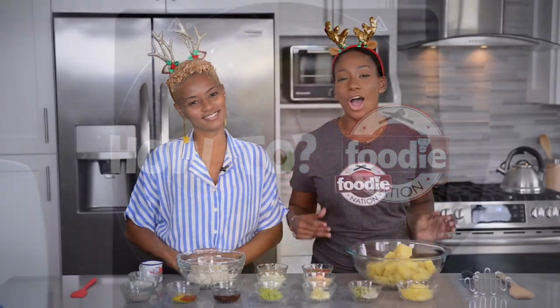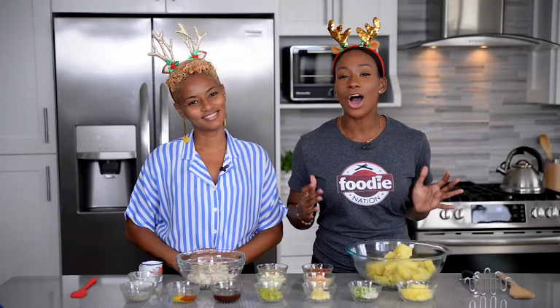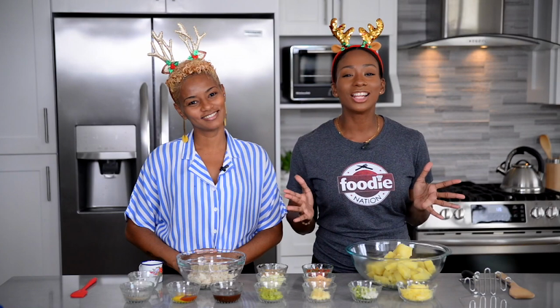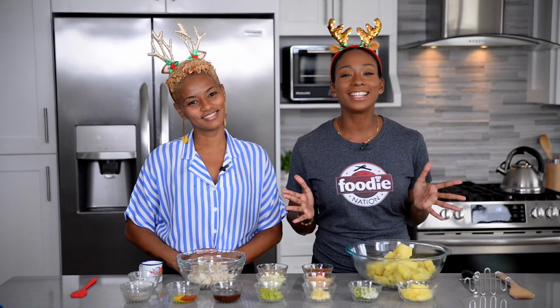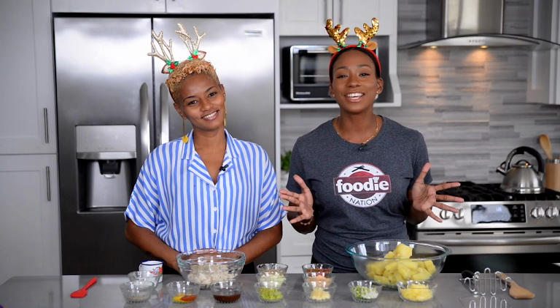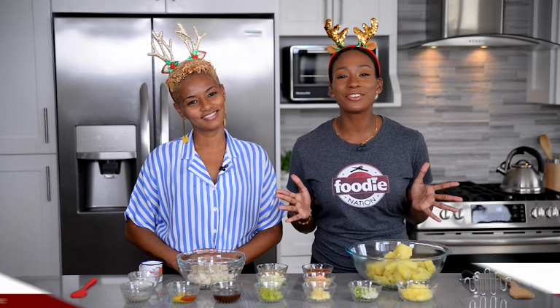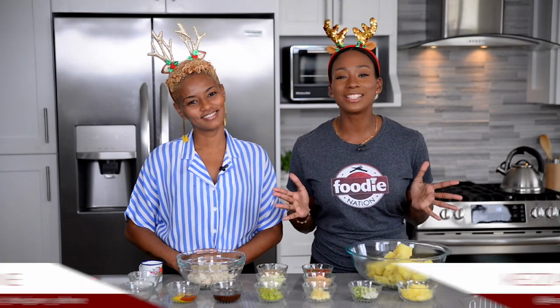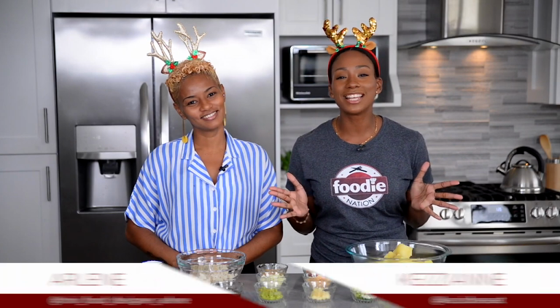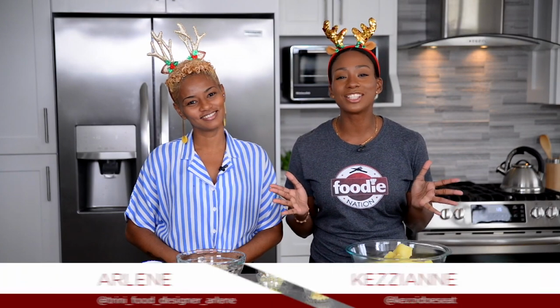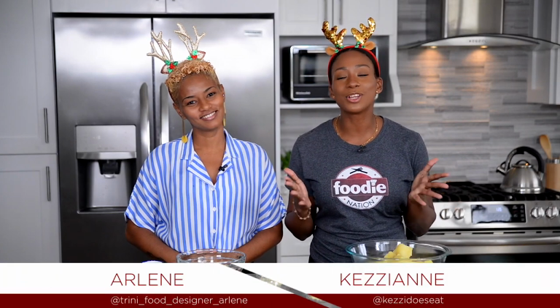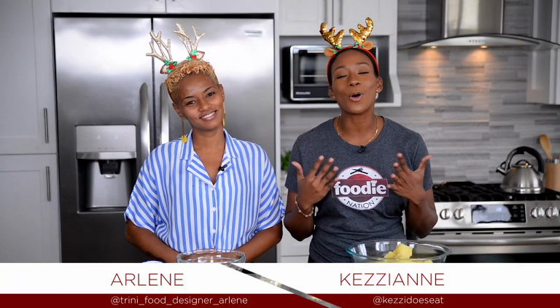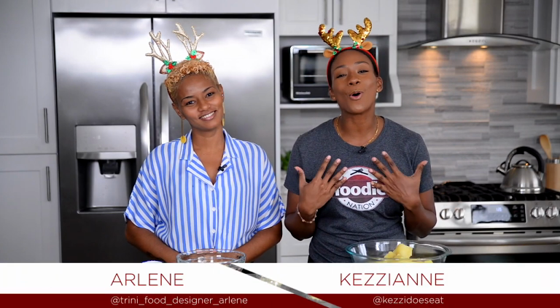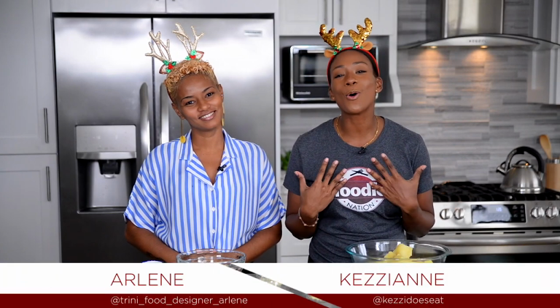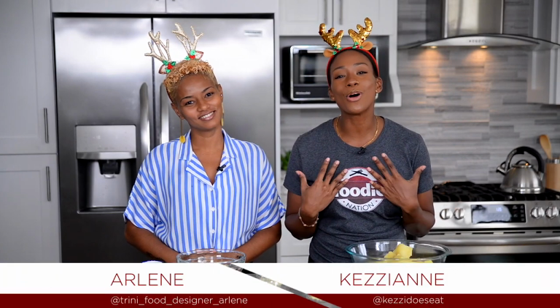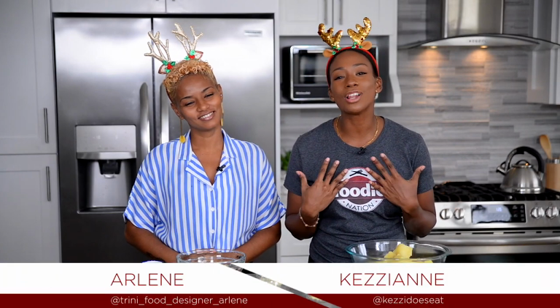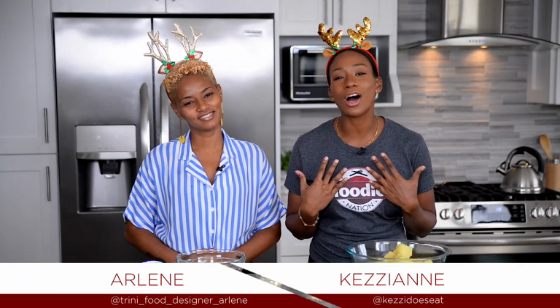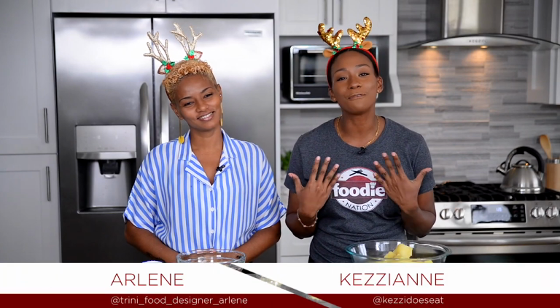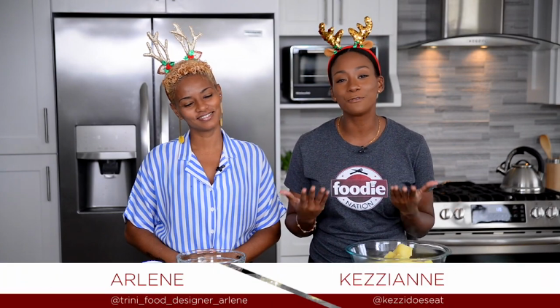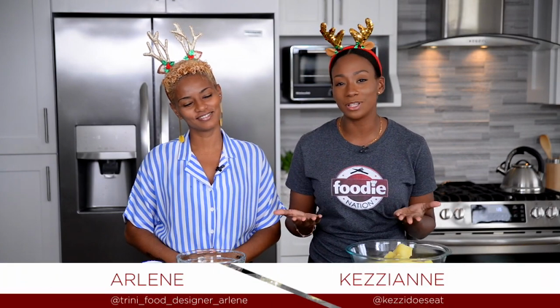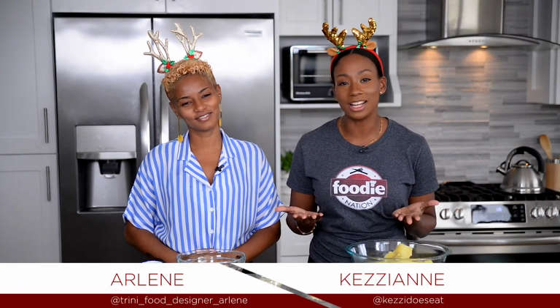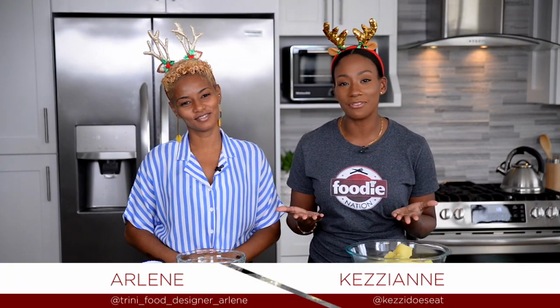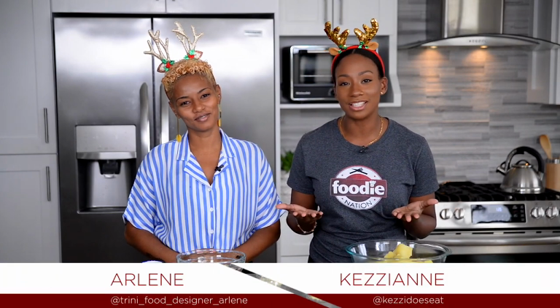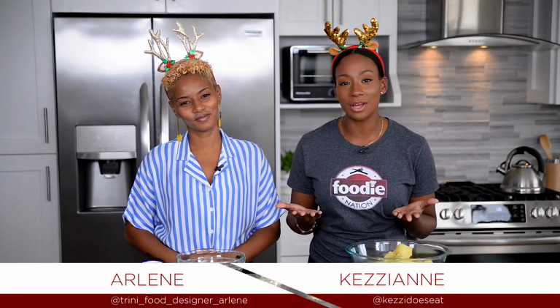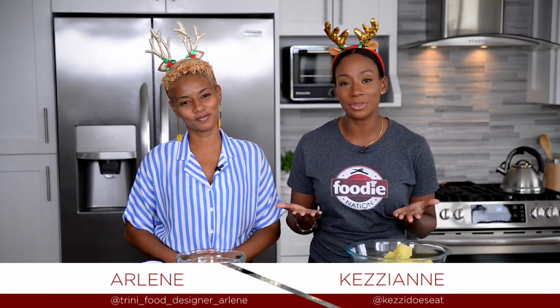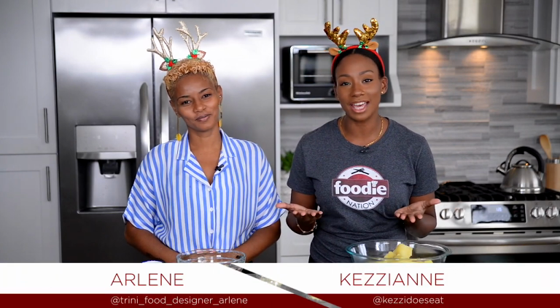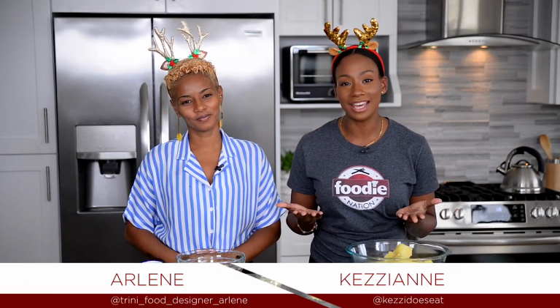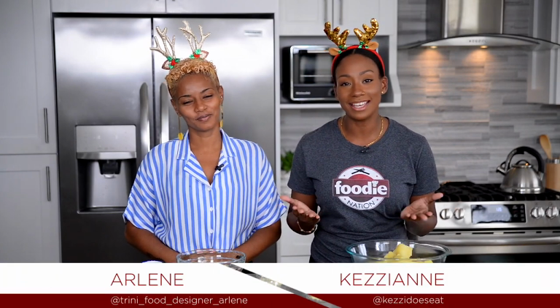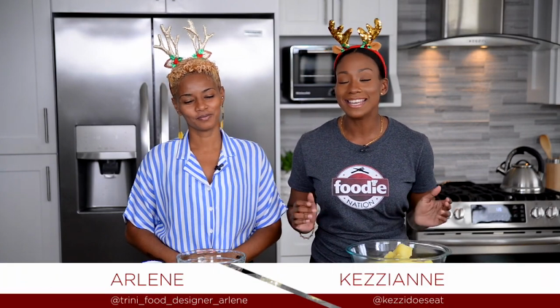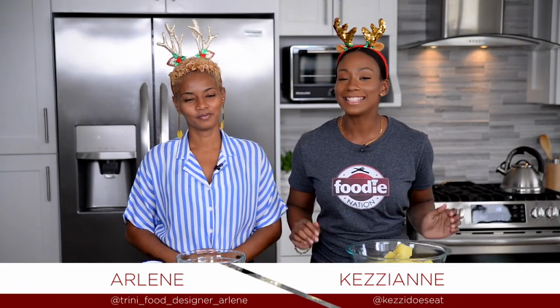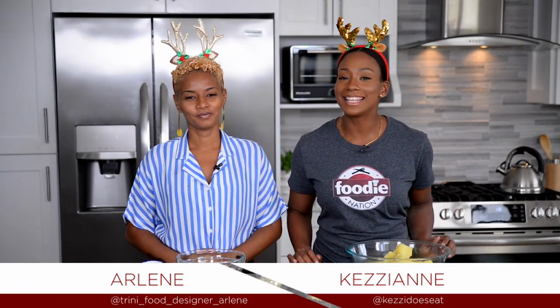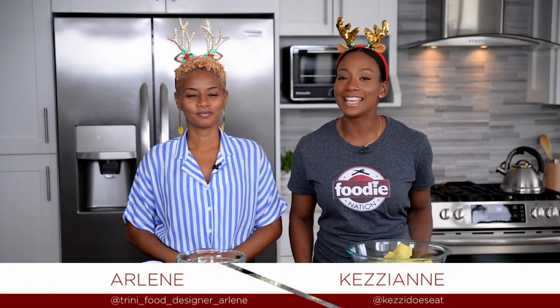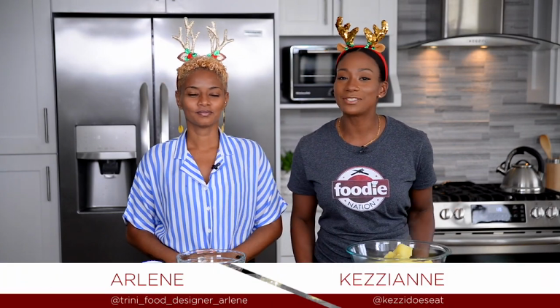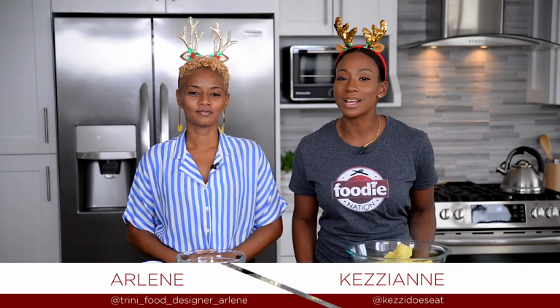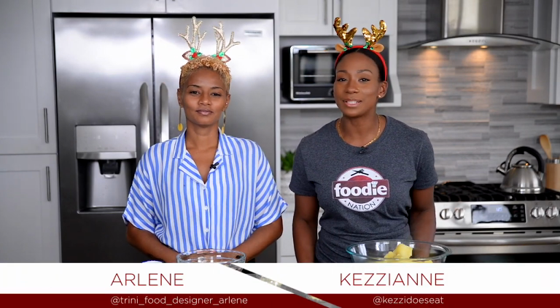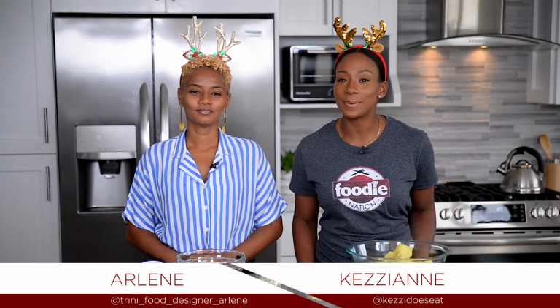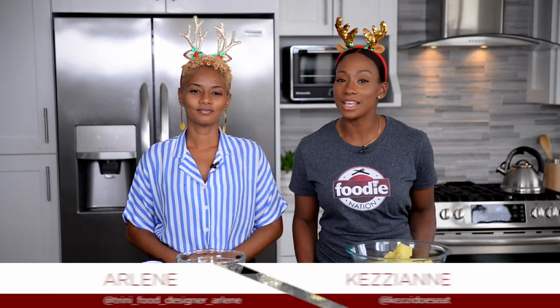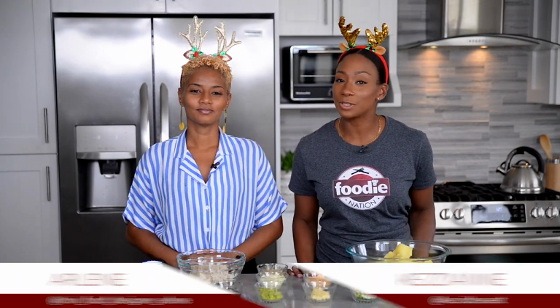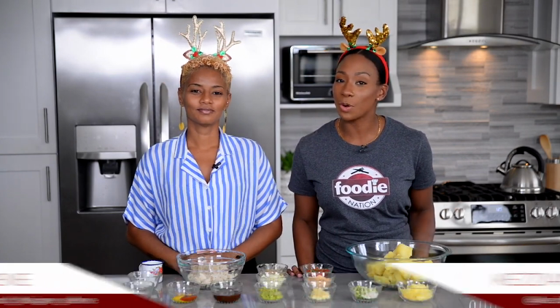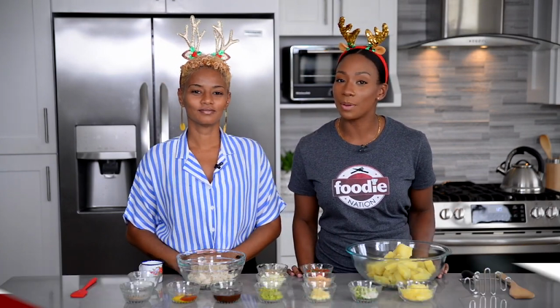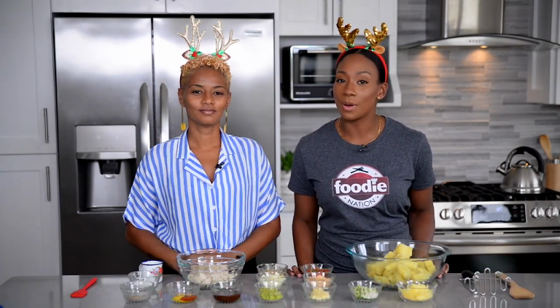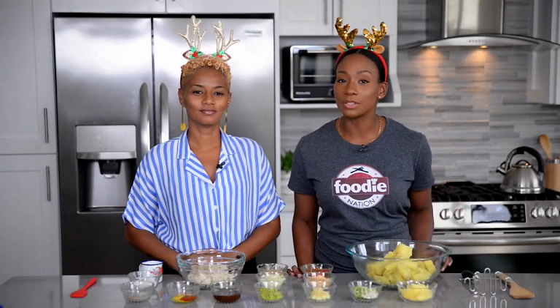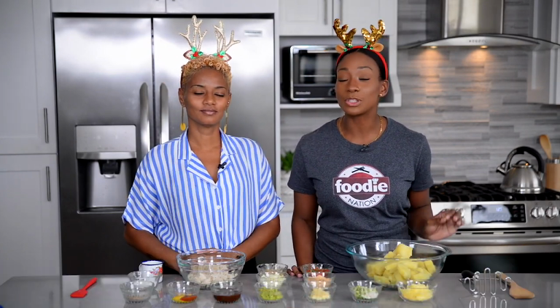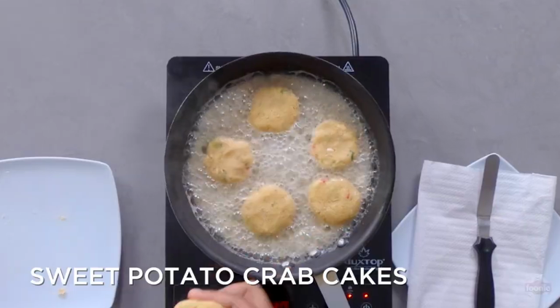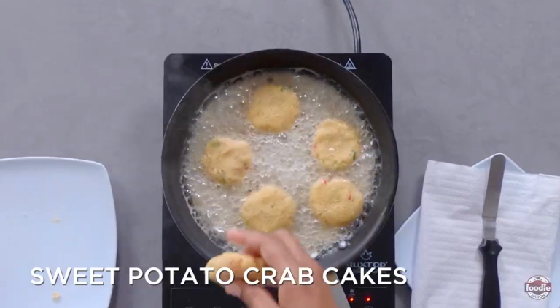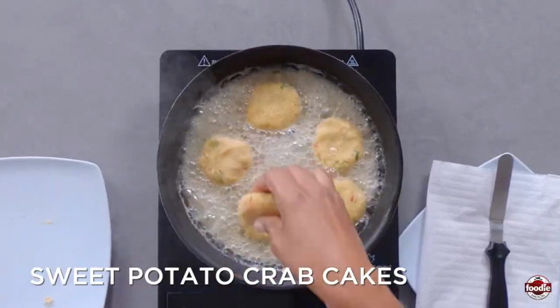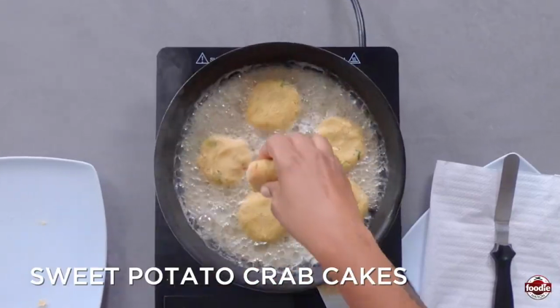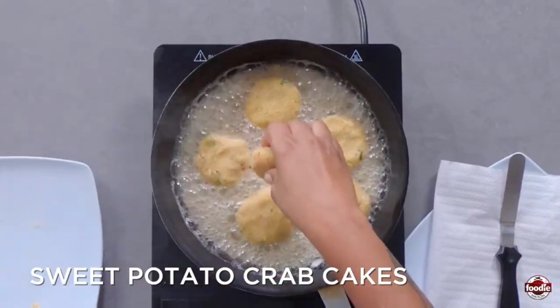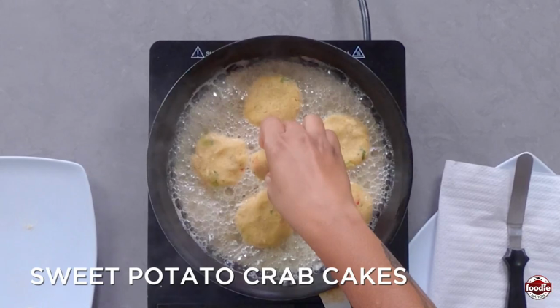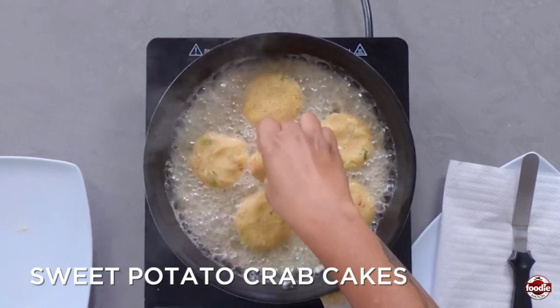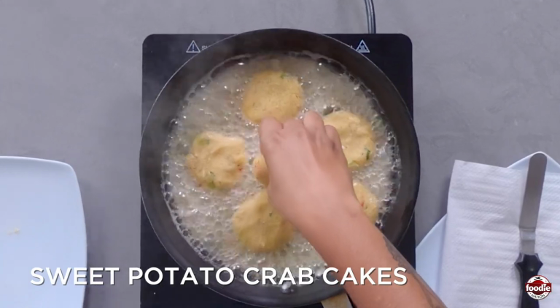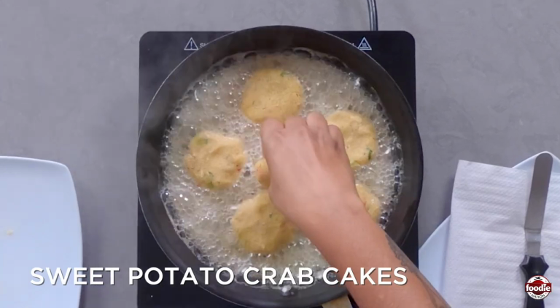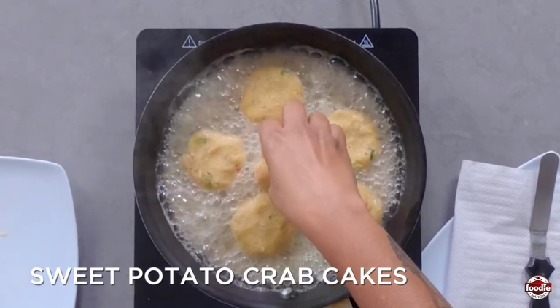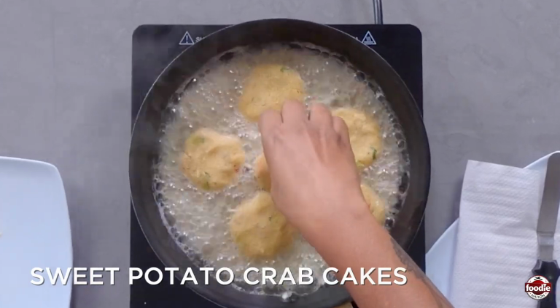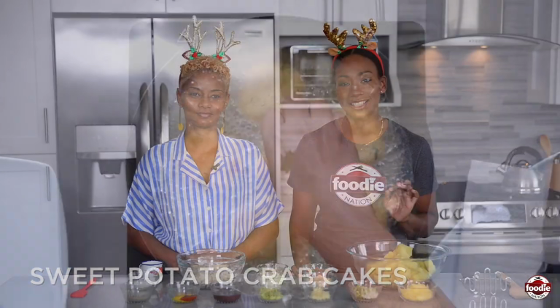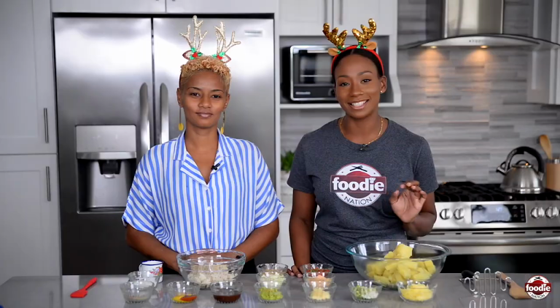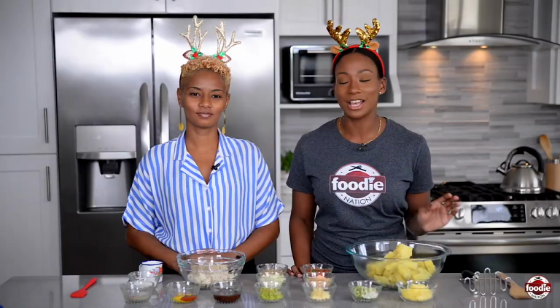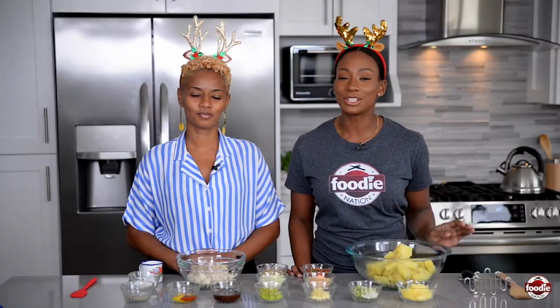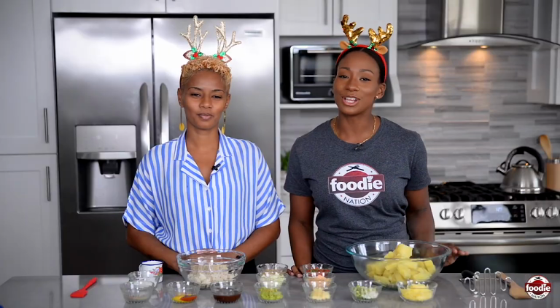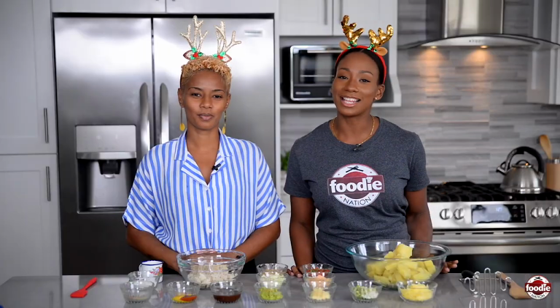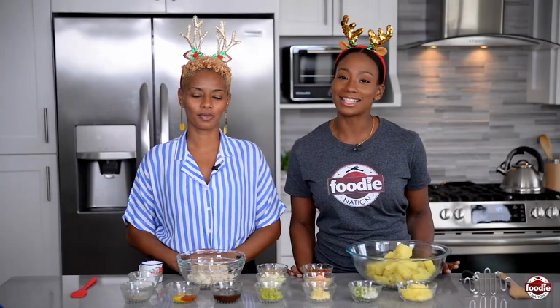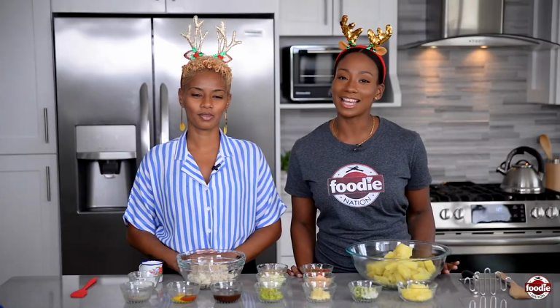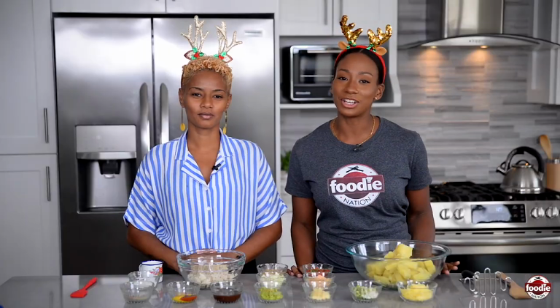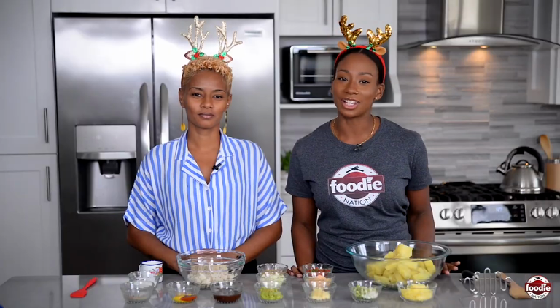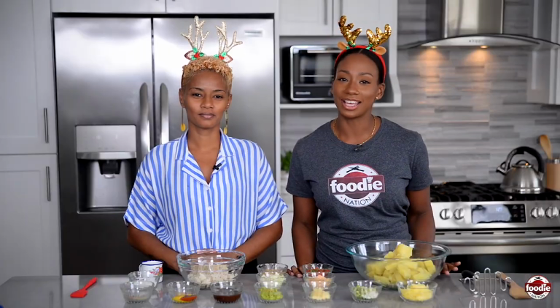Holiday greetings to all our foodie lovers out there. Today's recipe is all about sweet potato crab cakes. So let's get cooking.